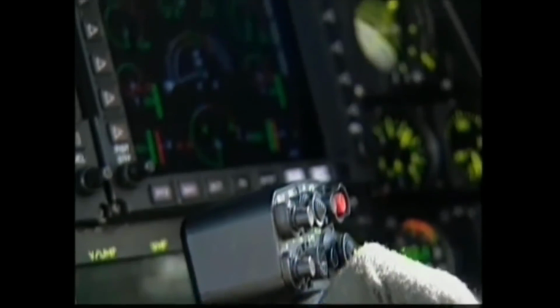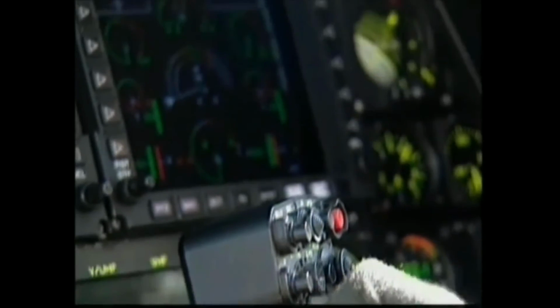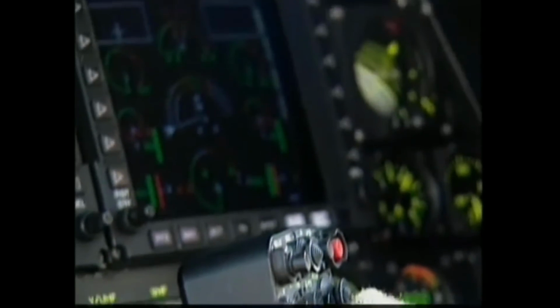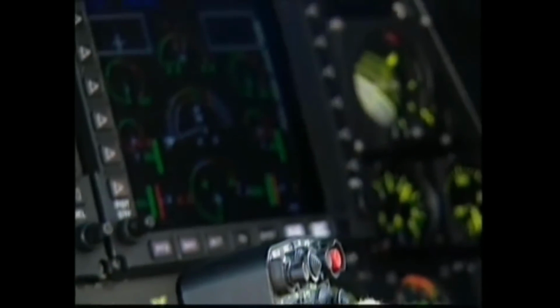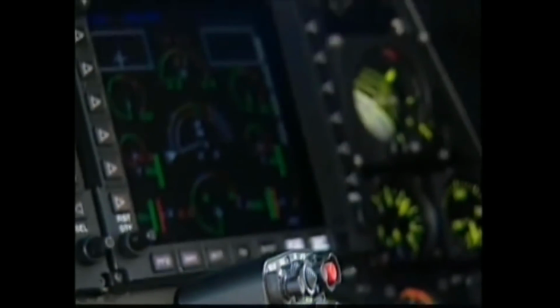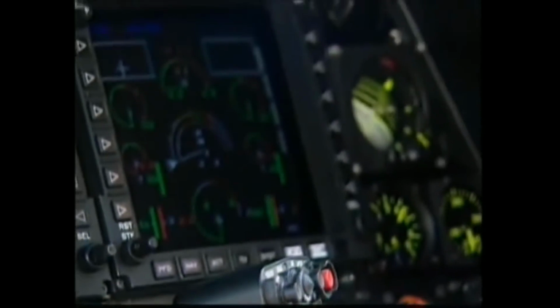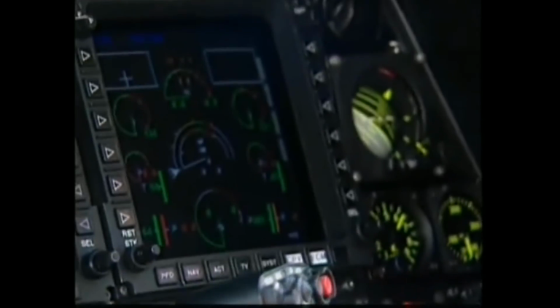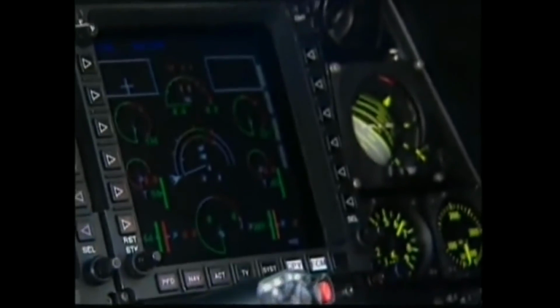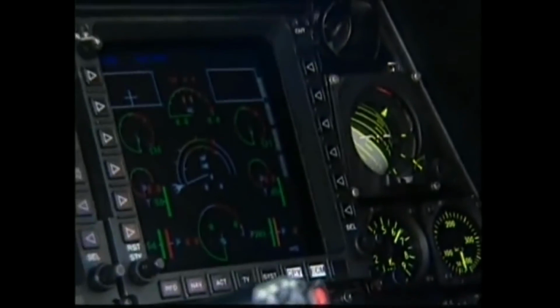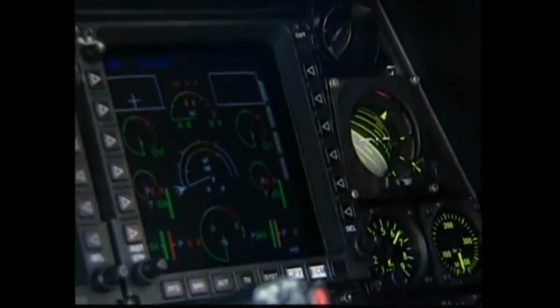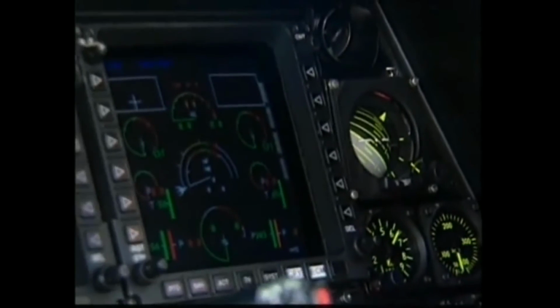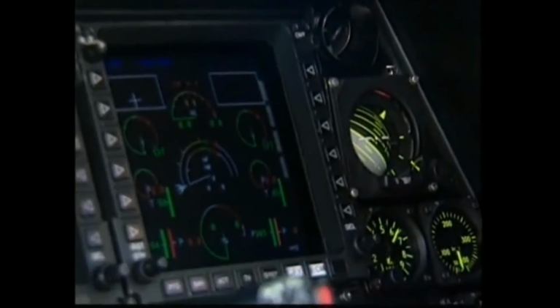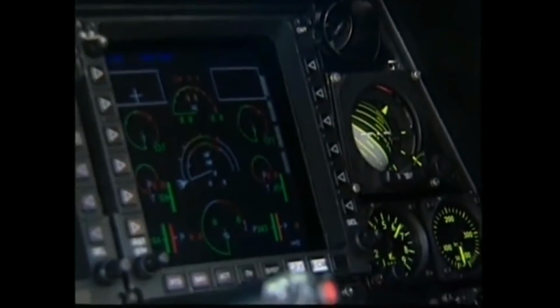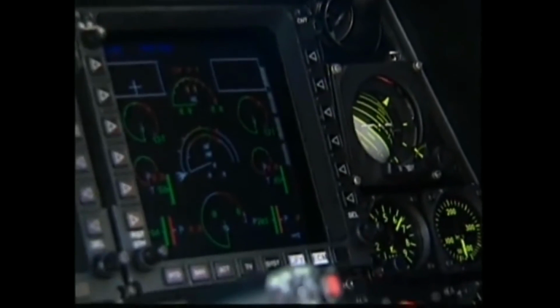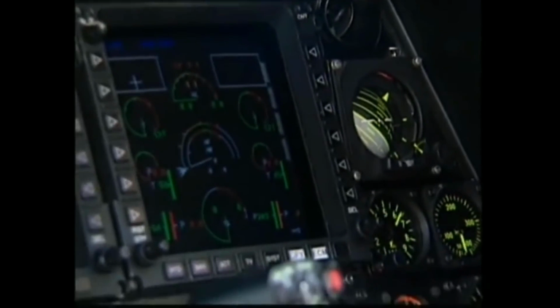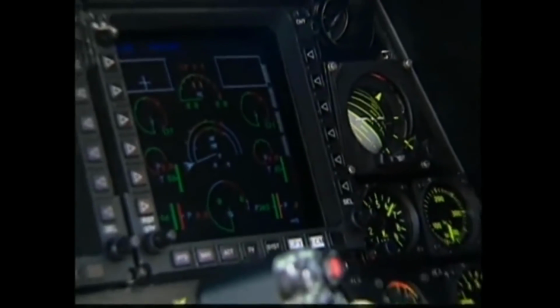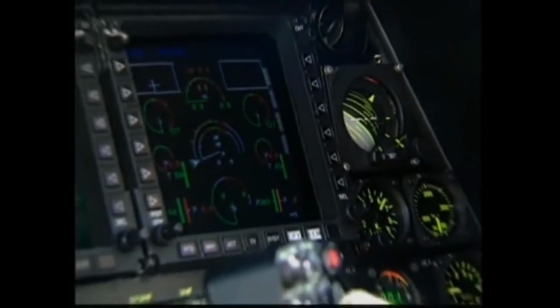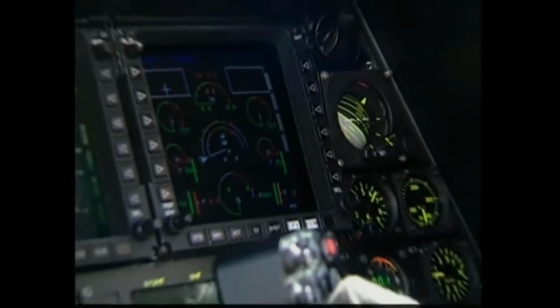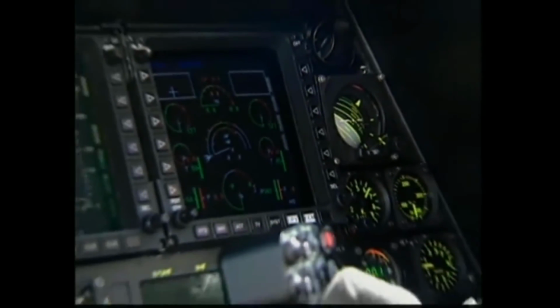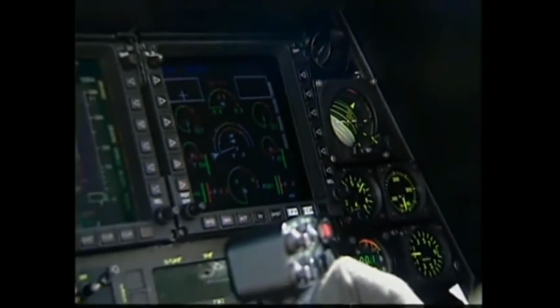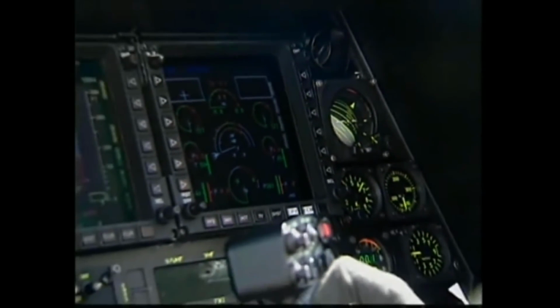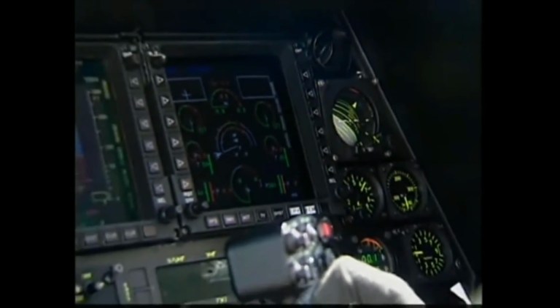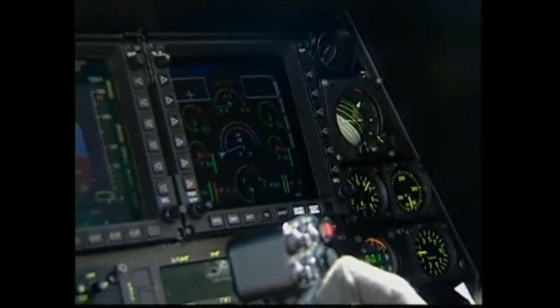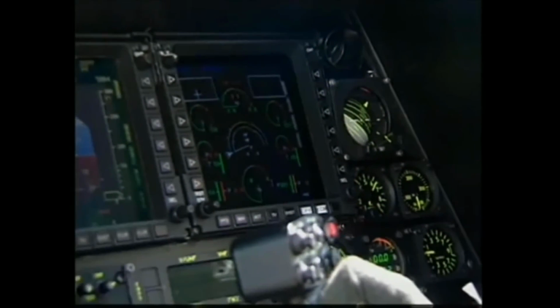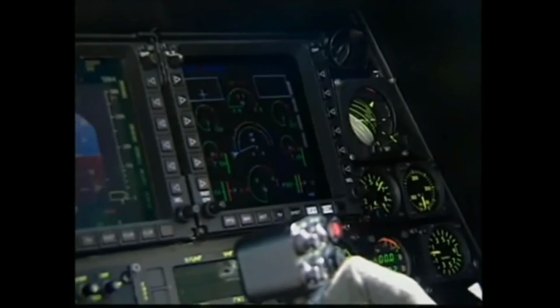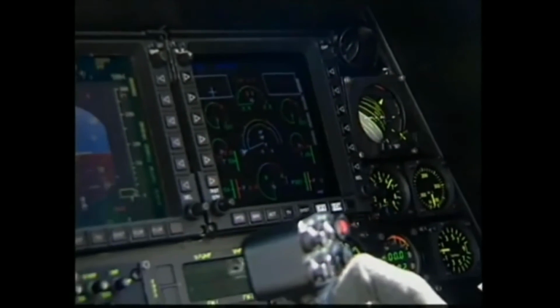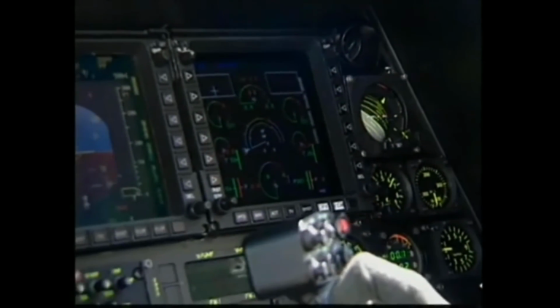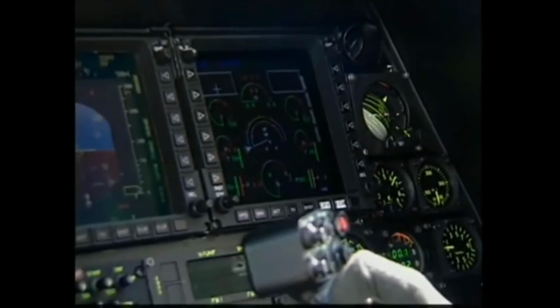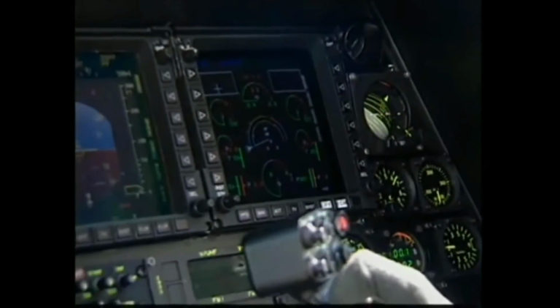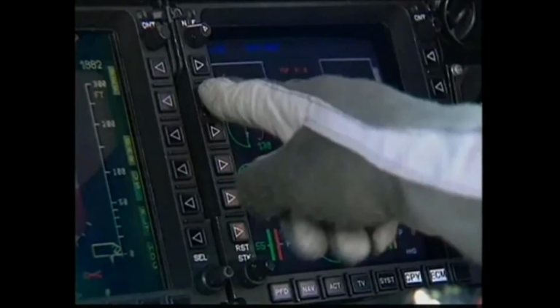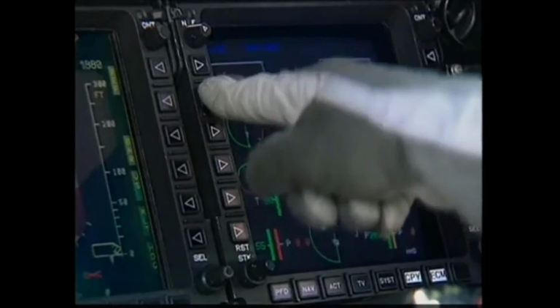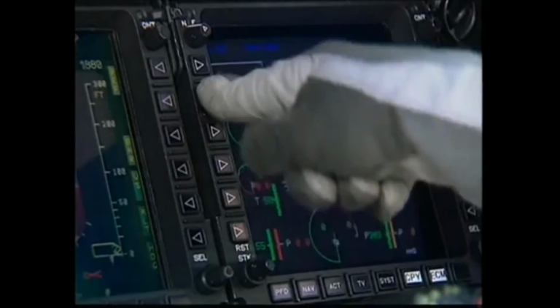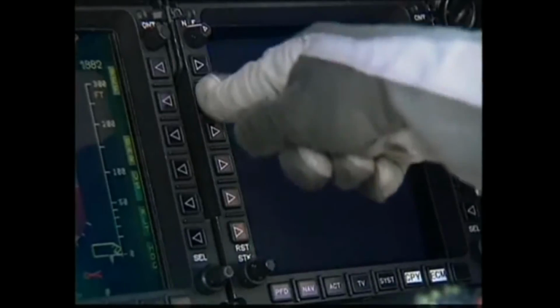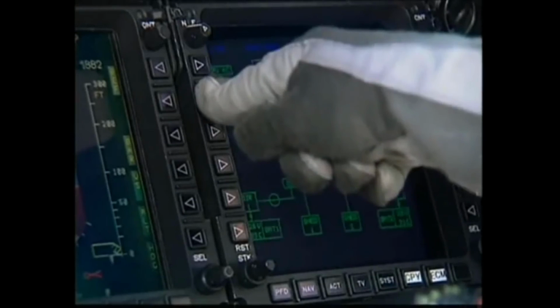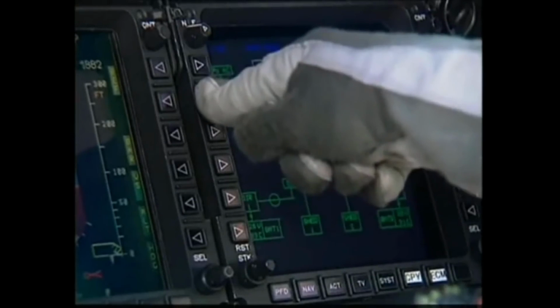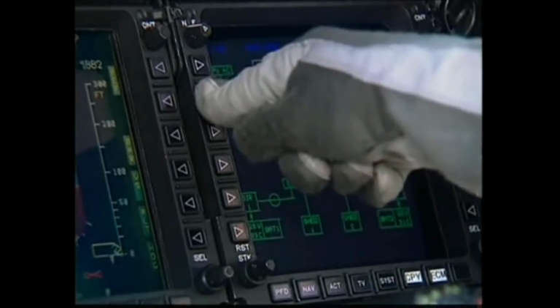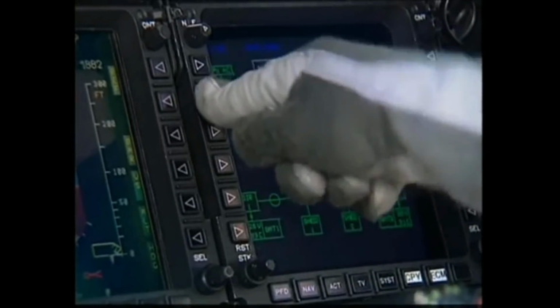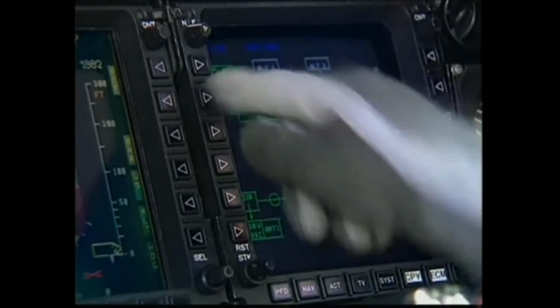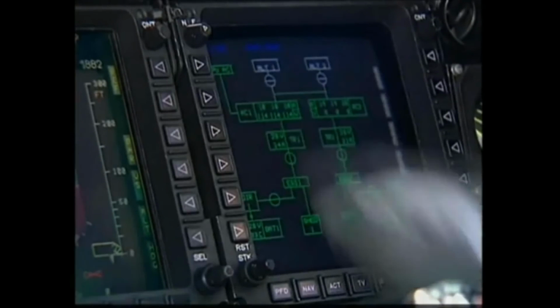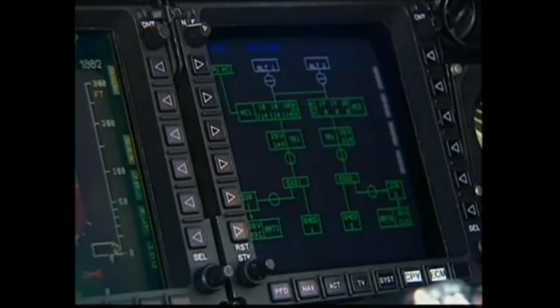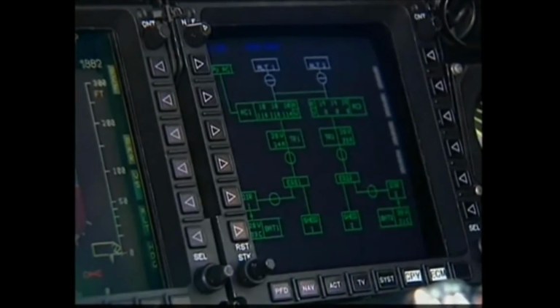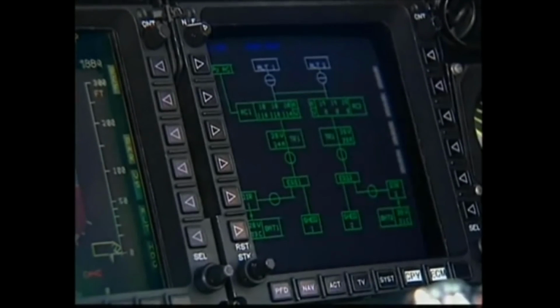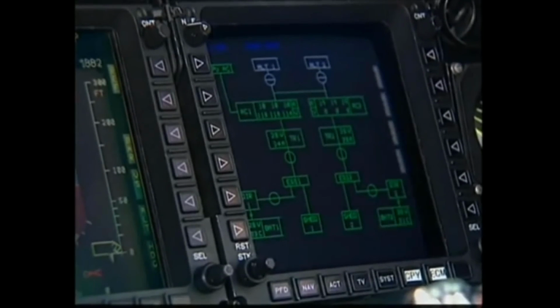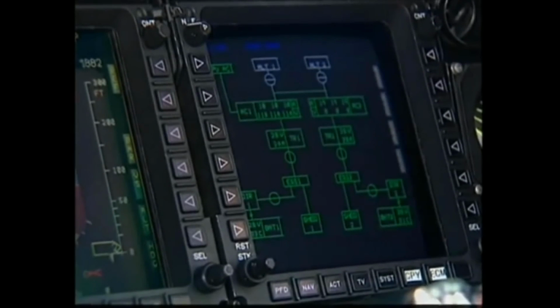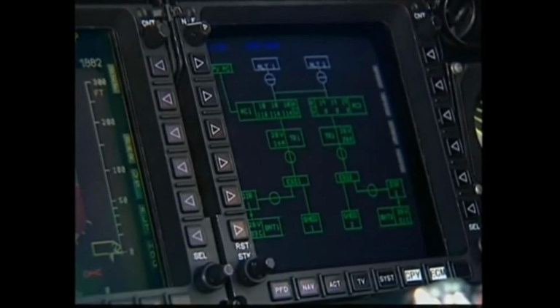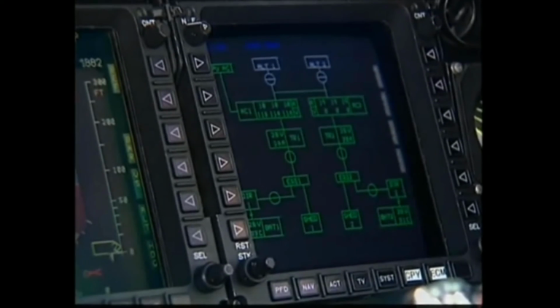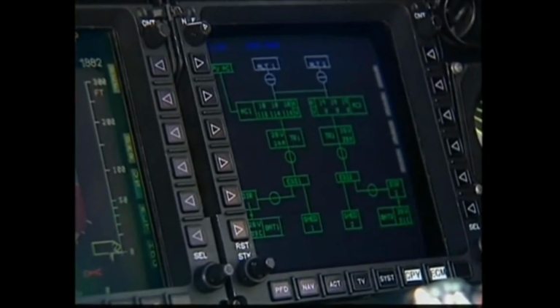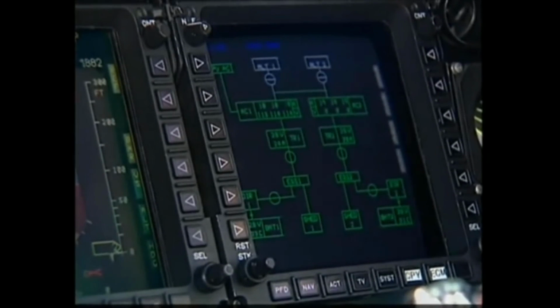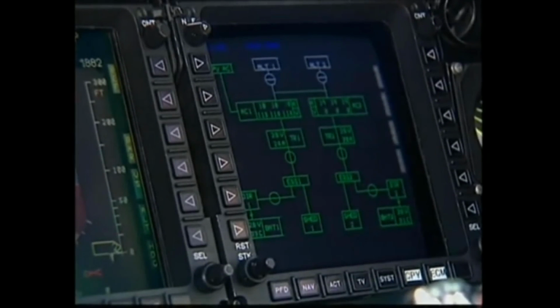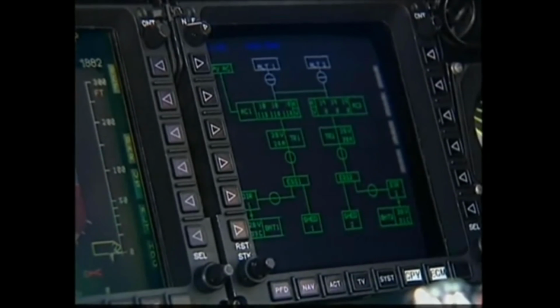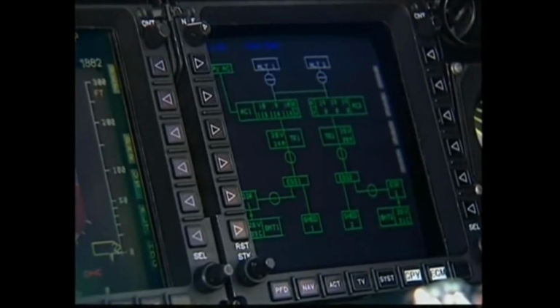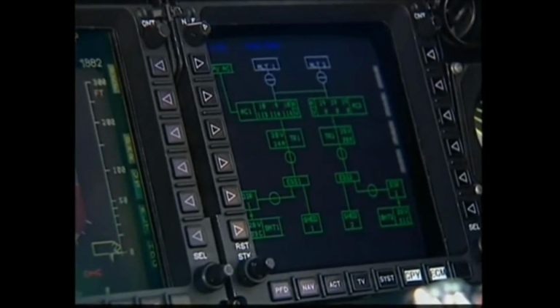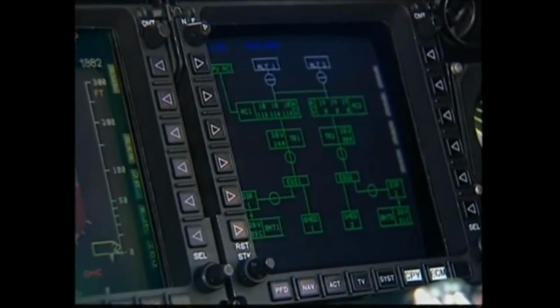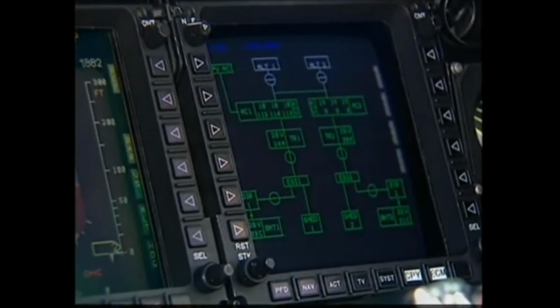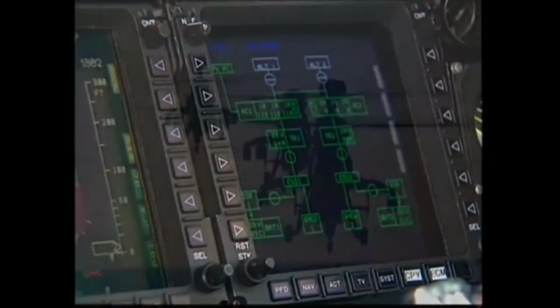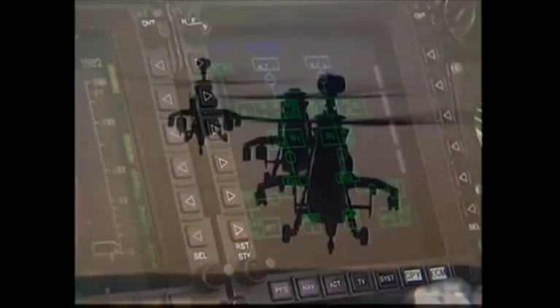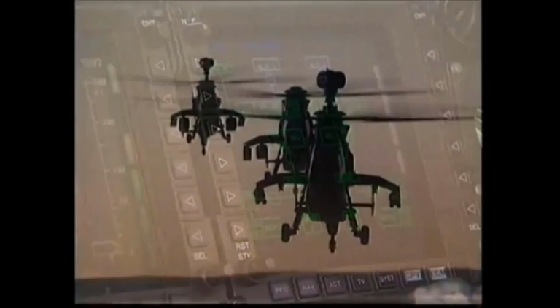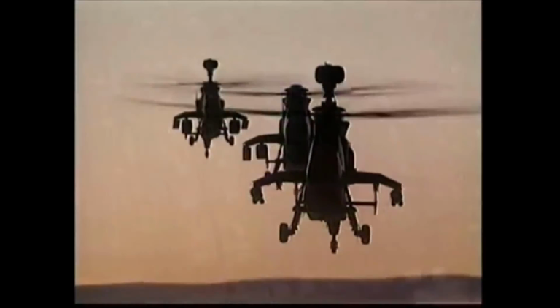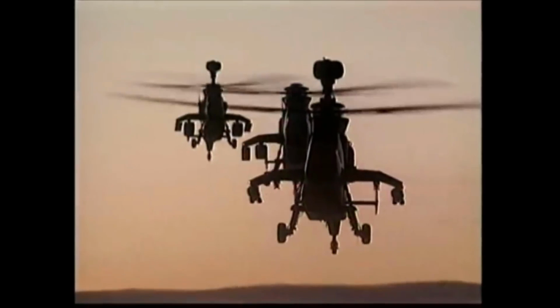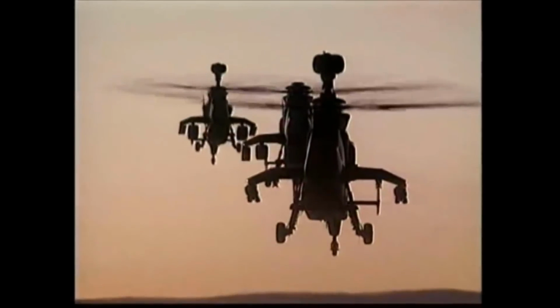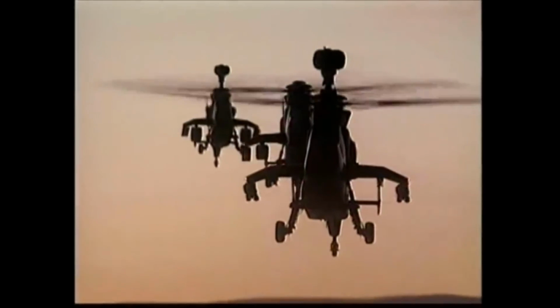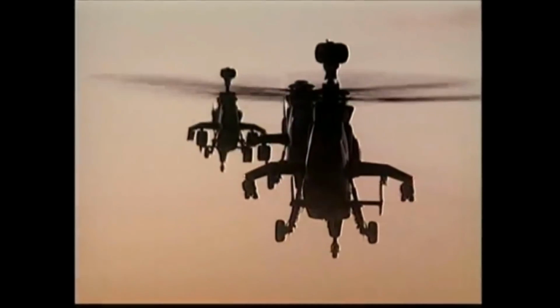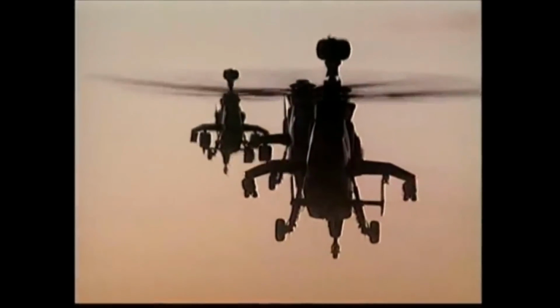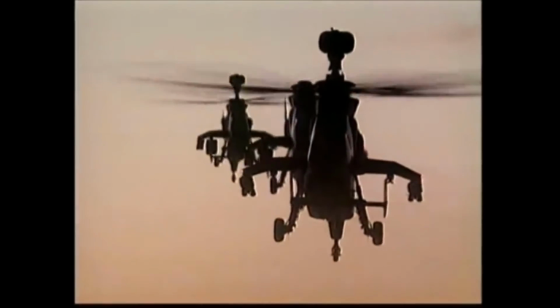It also features superior avionics and state-of-the-art fire control systems.